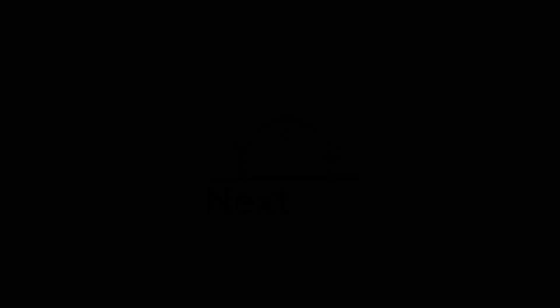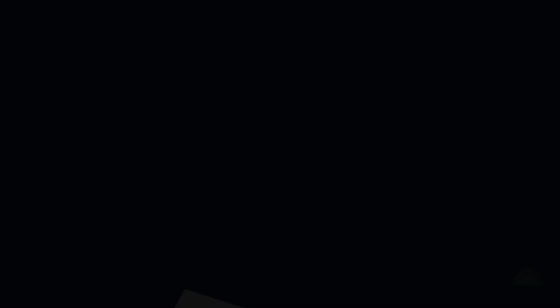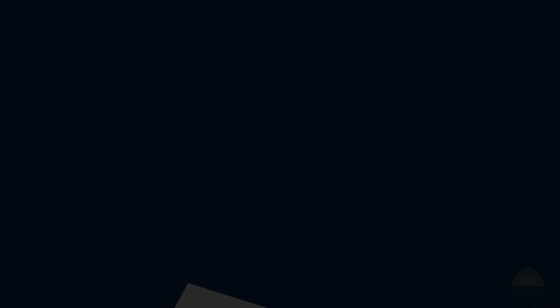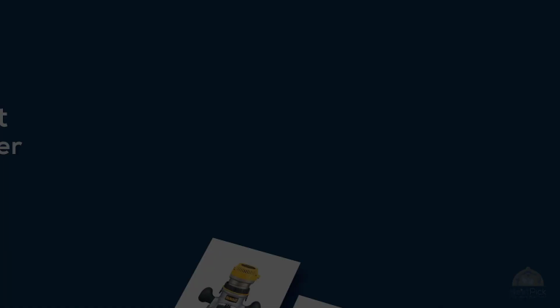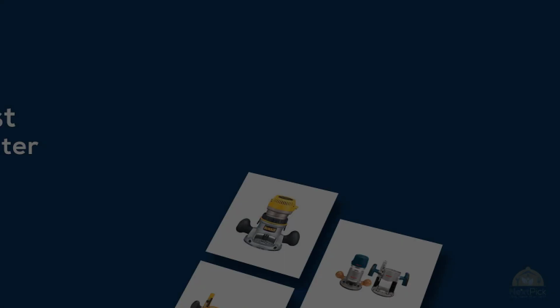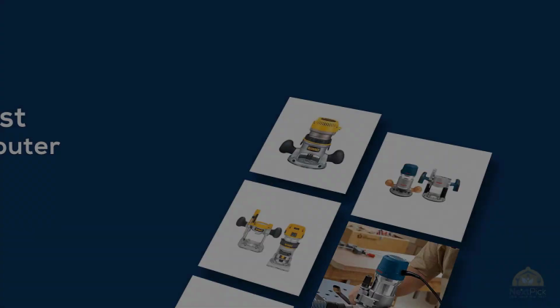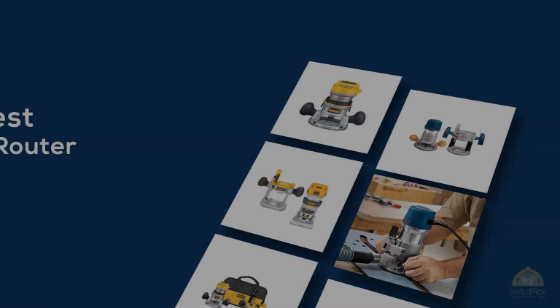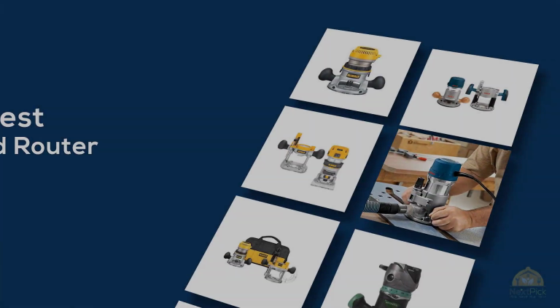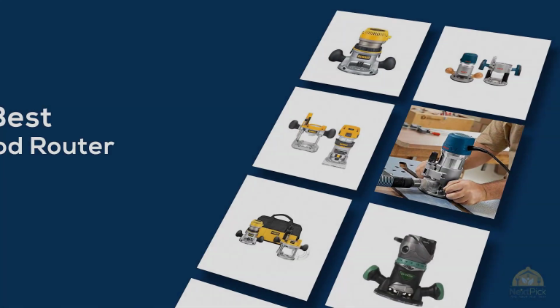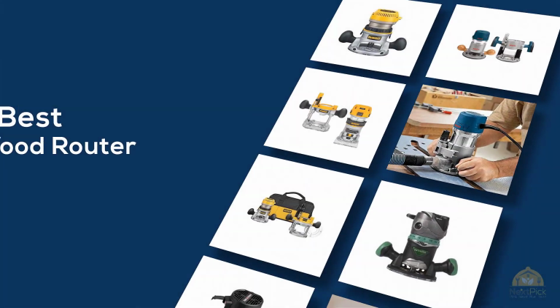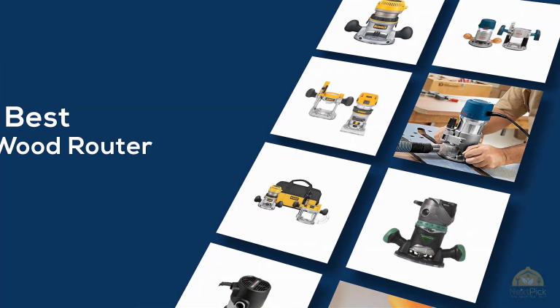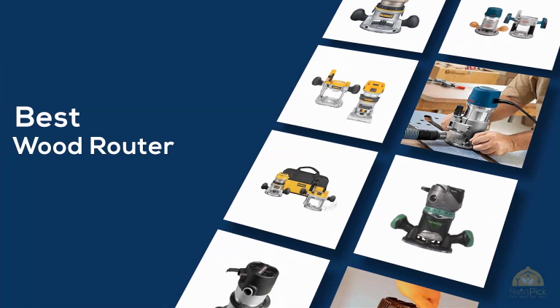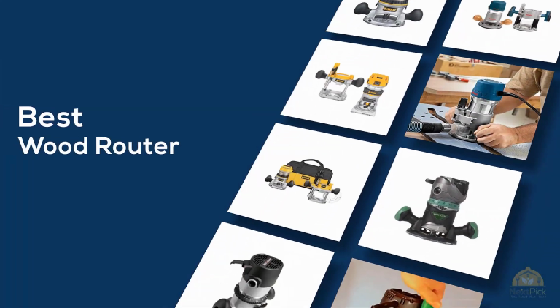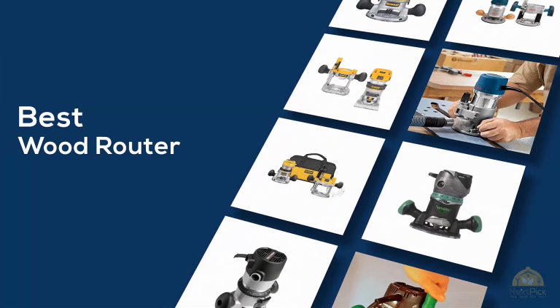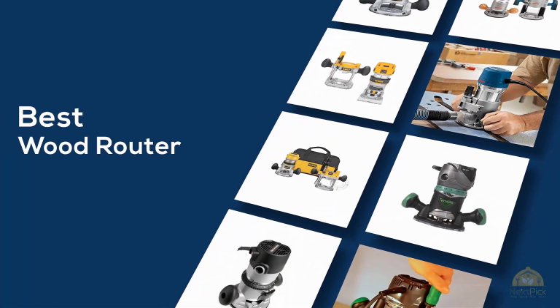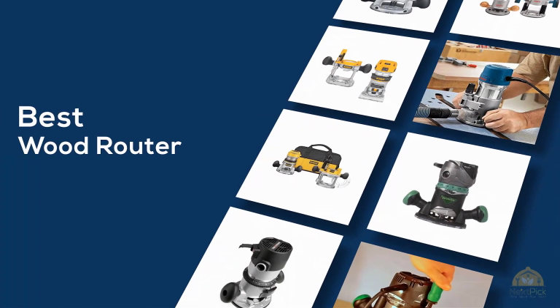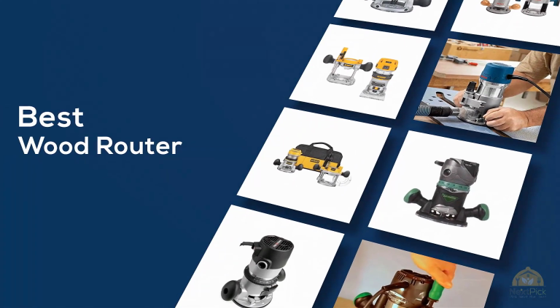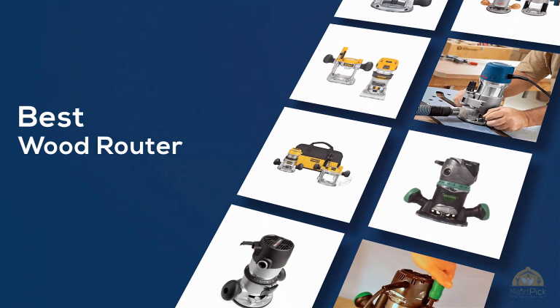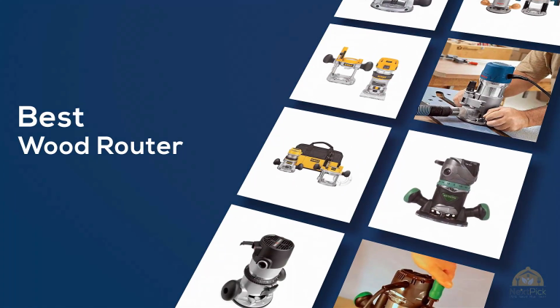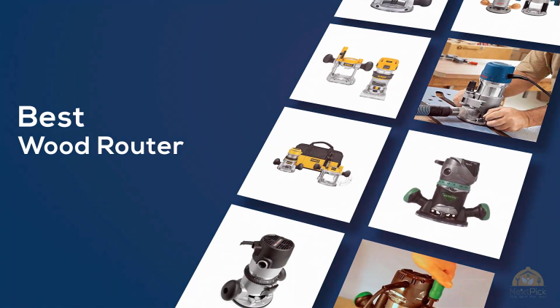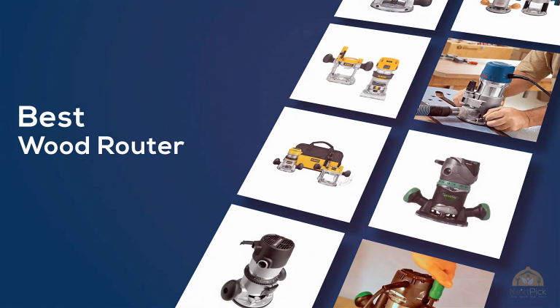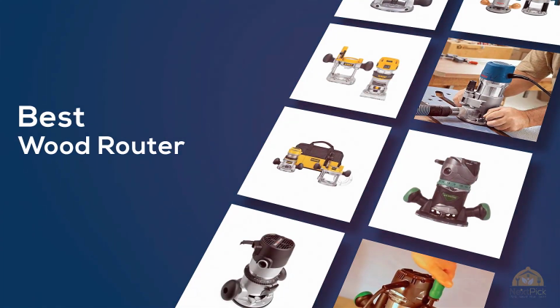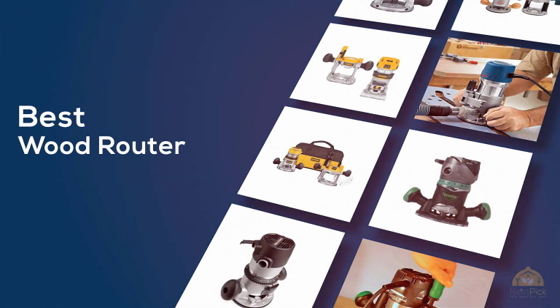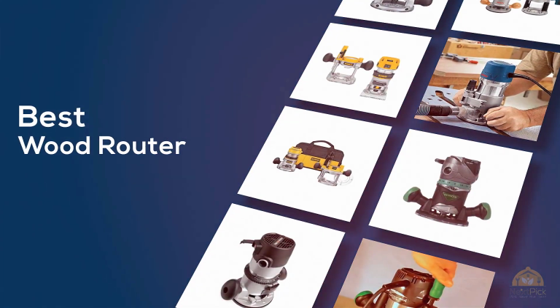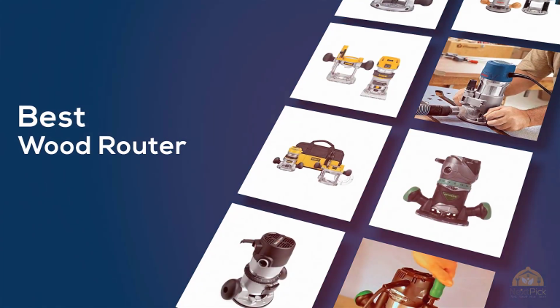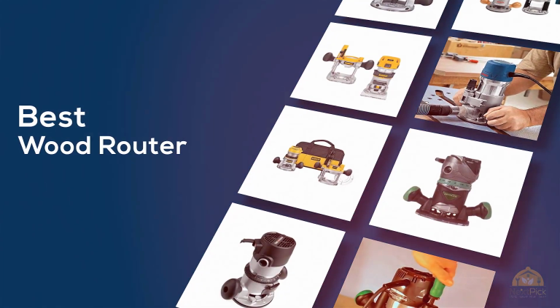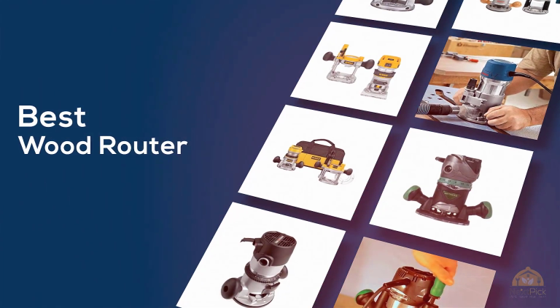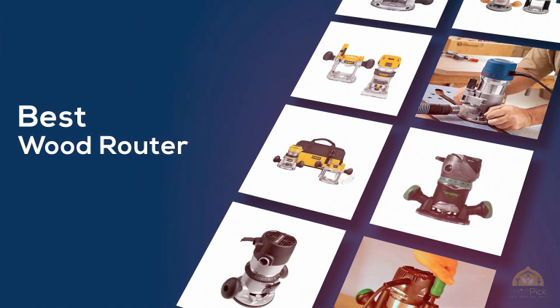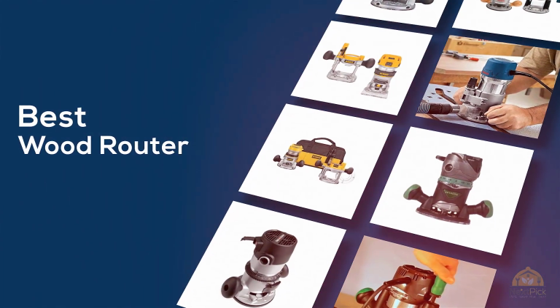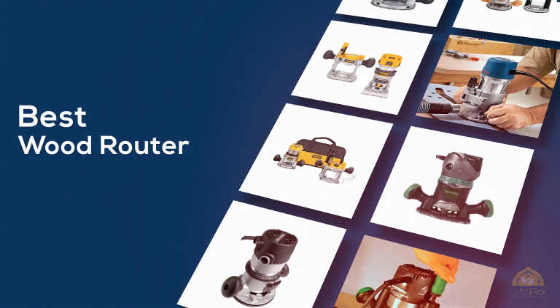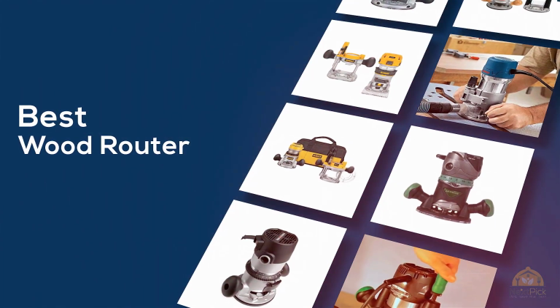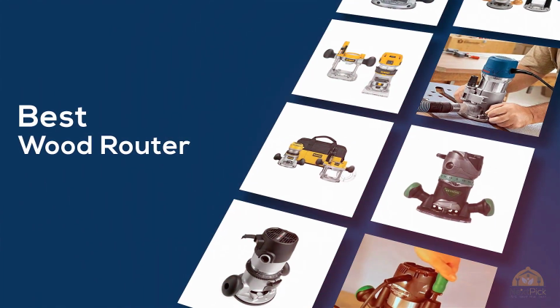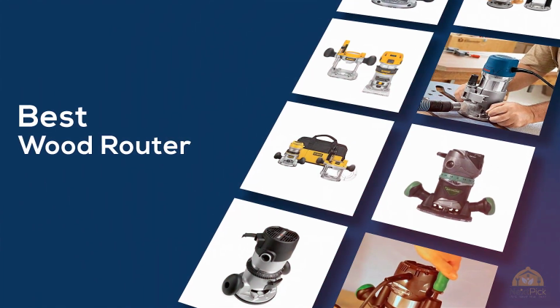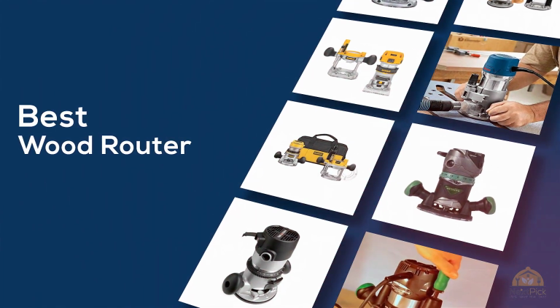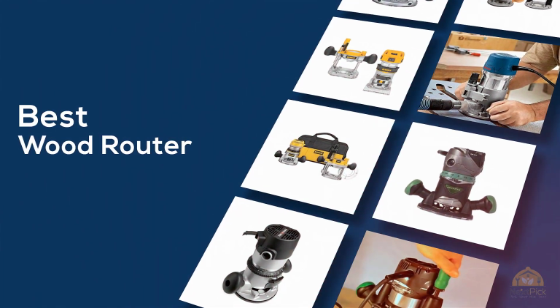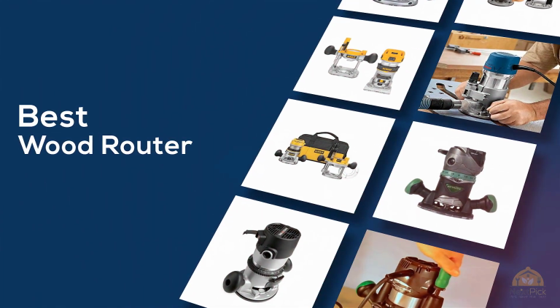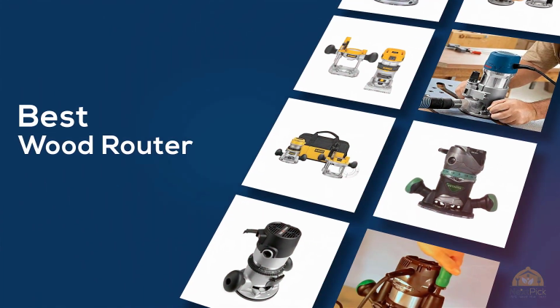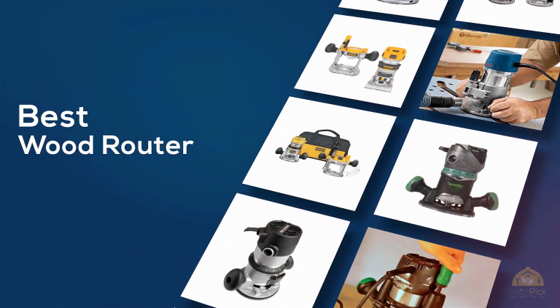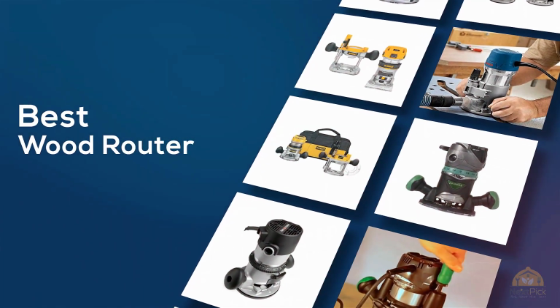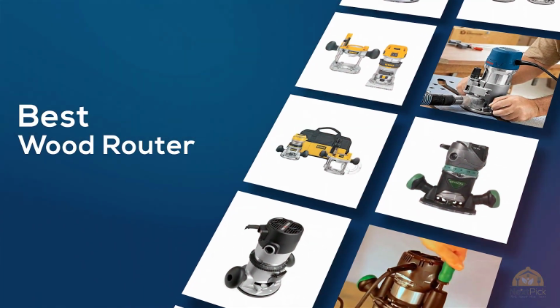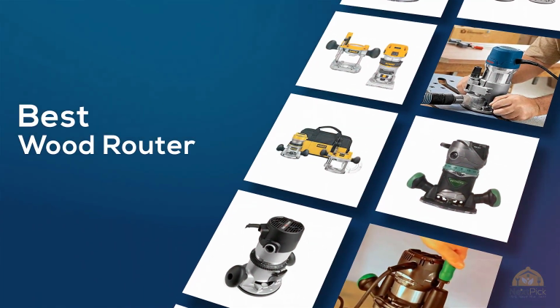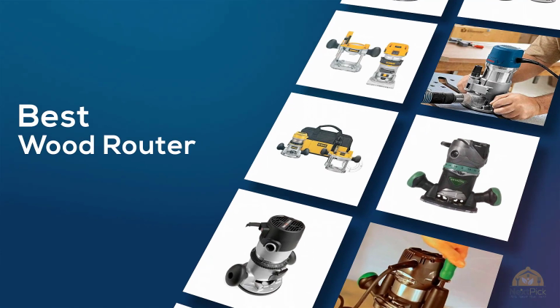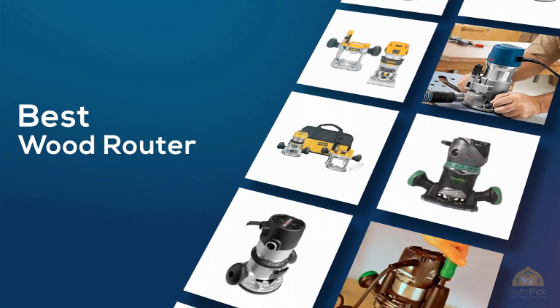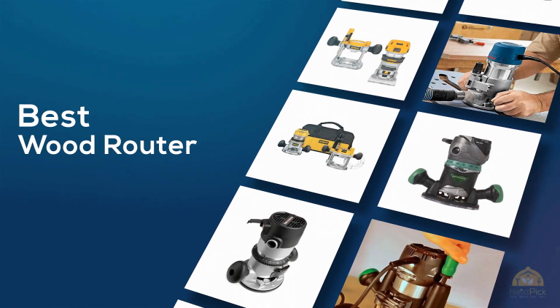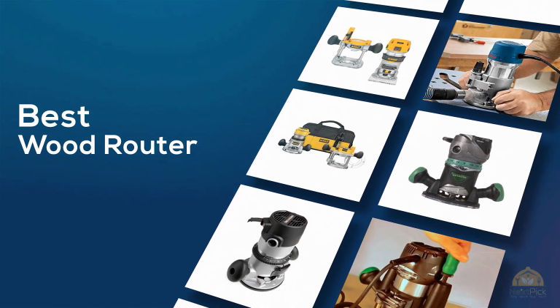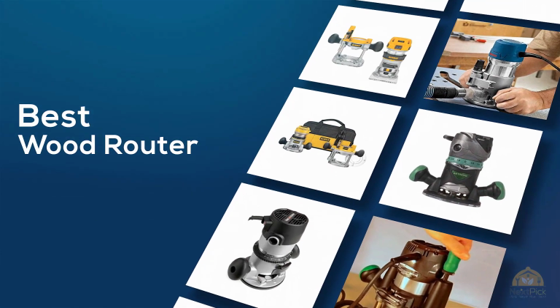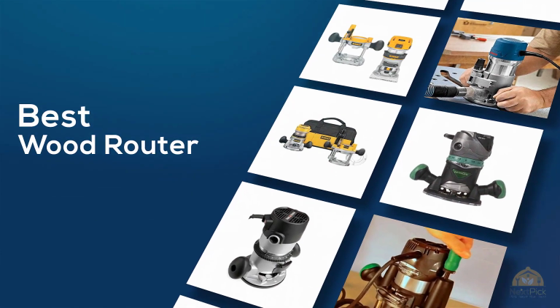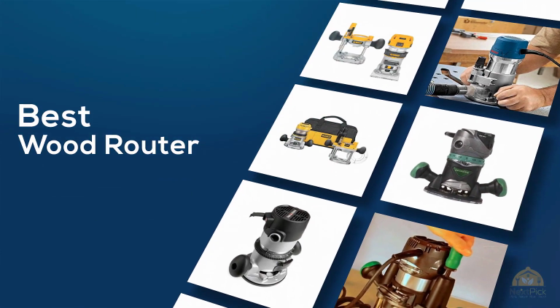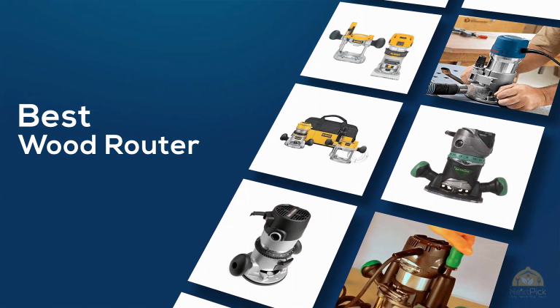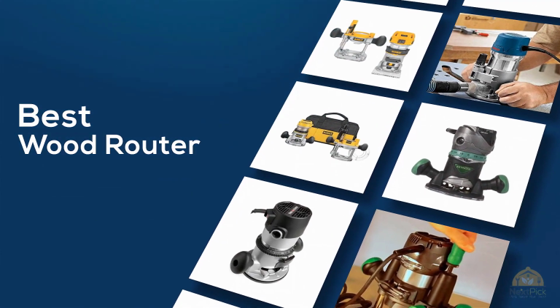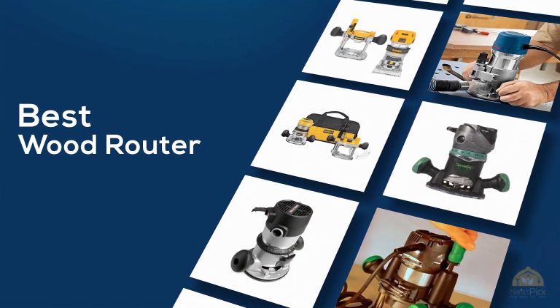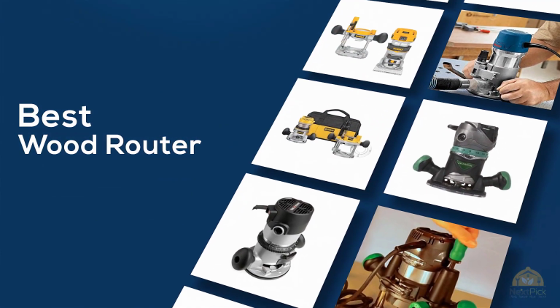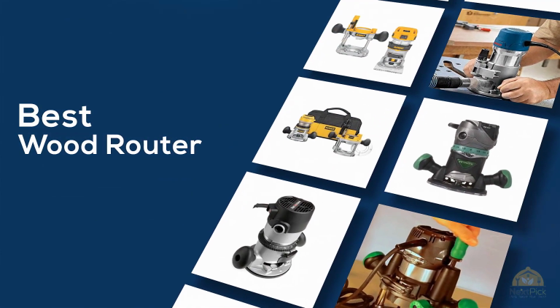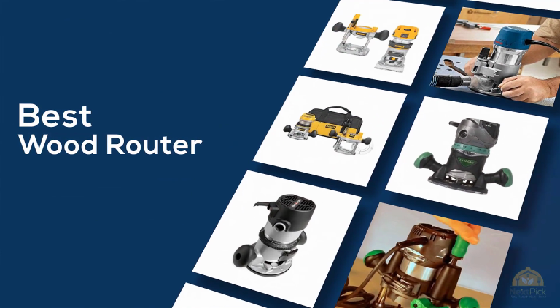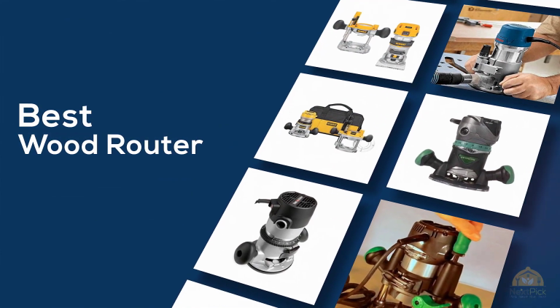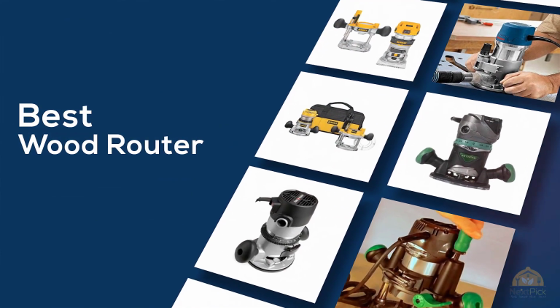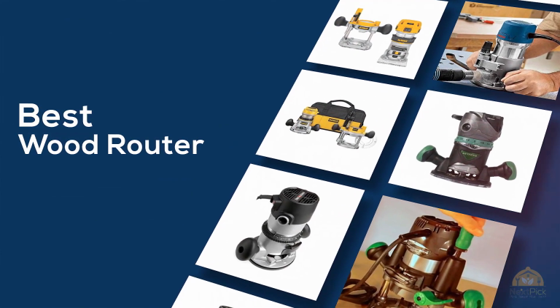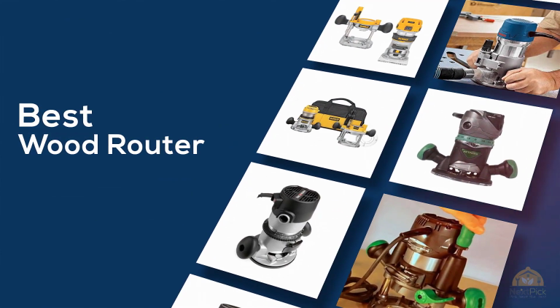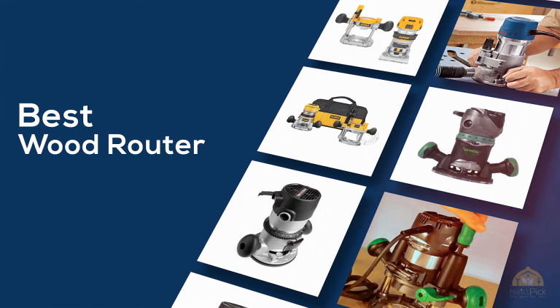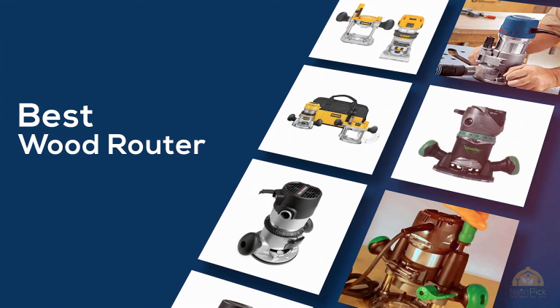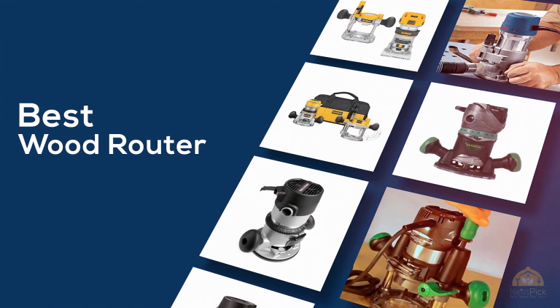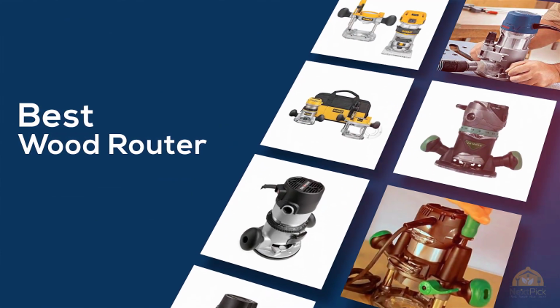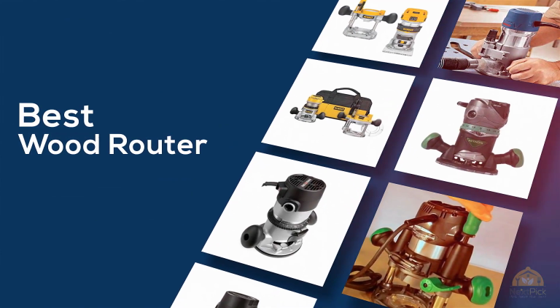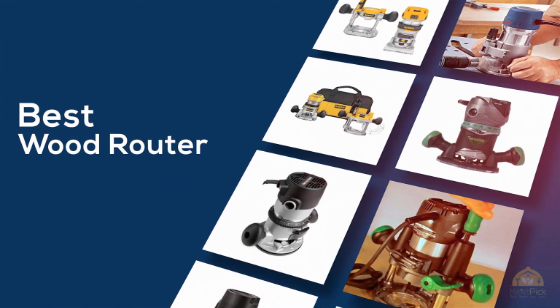If you're looking for the best wood router, here's a collection that you've got to see. Let's get started. At any time, you can click the circle for more info and real-time deals.